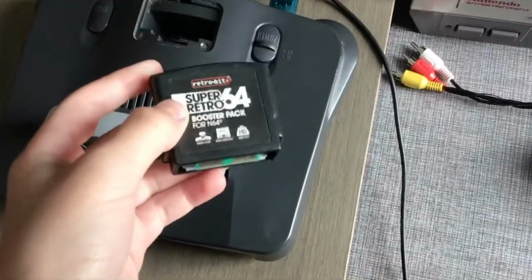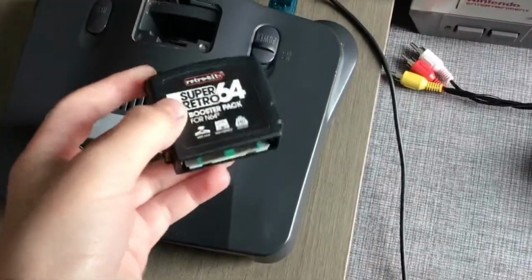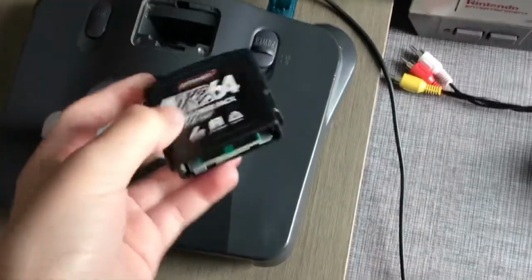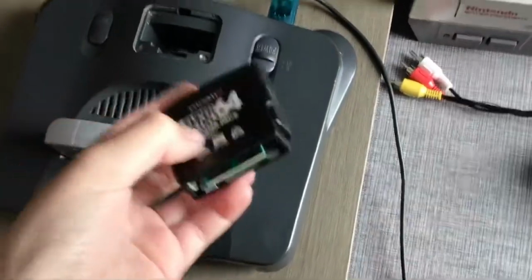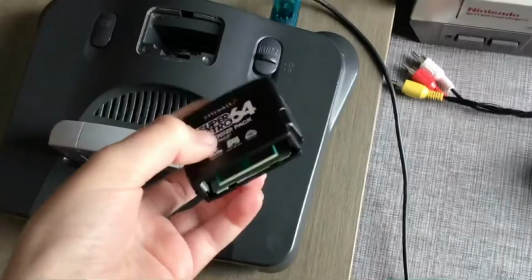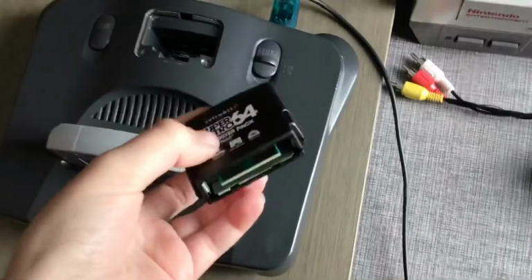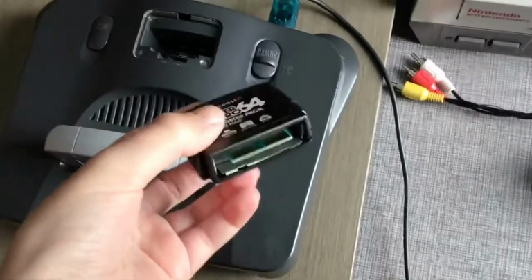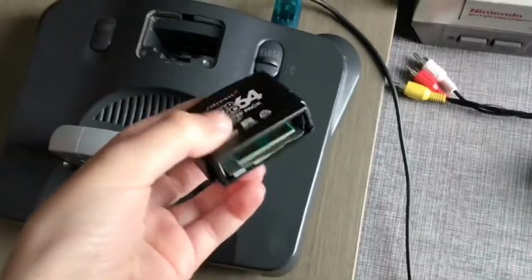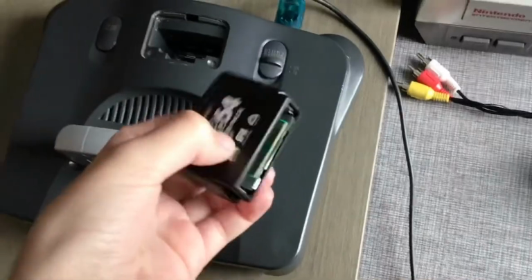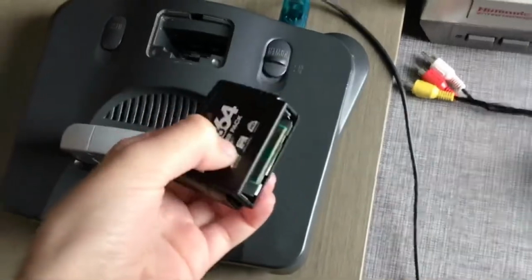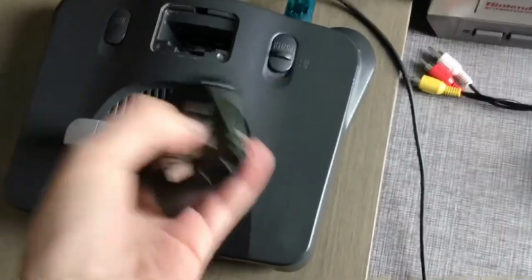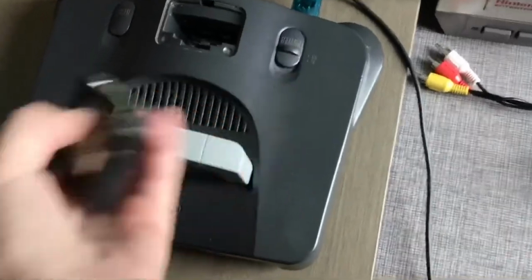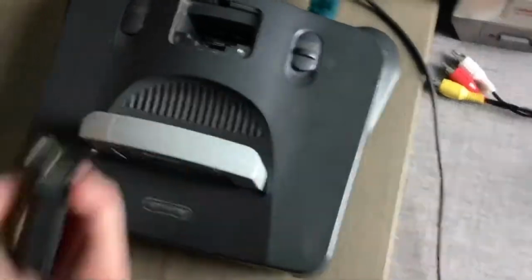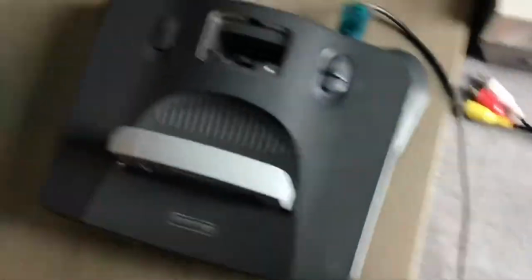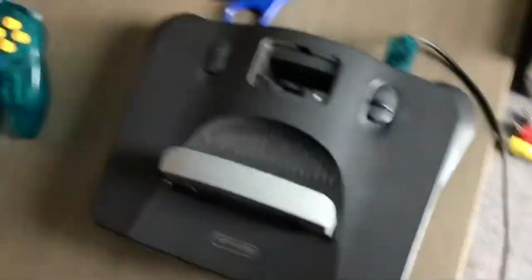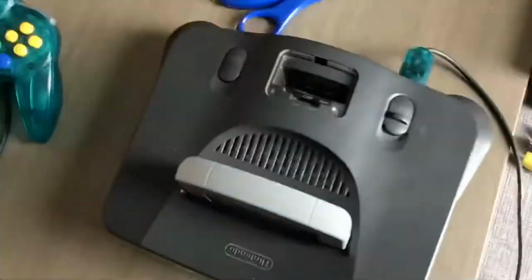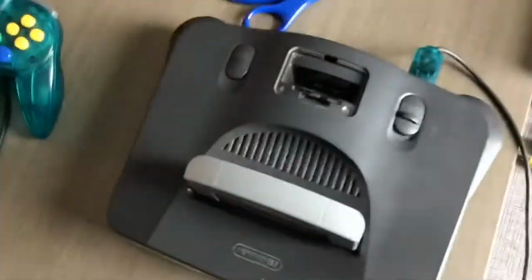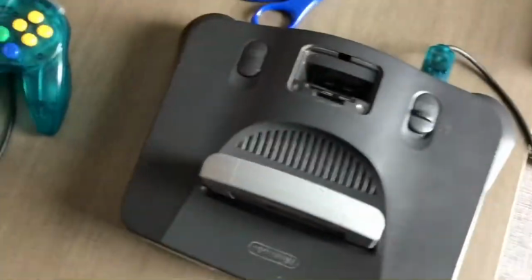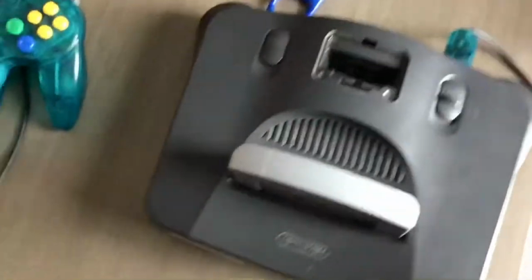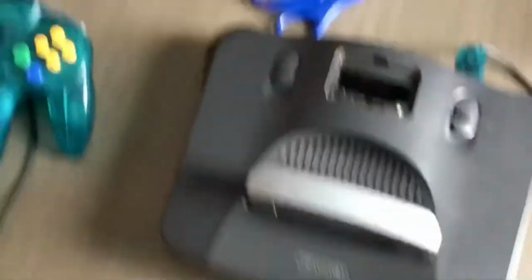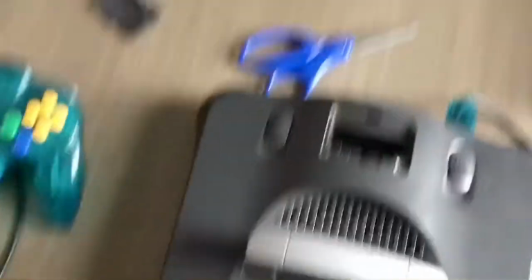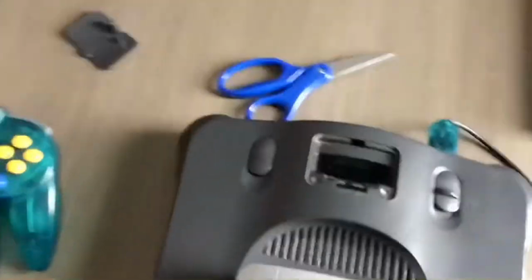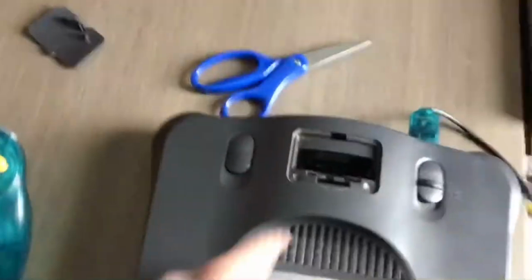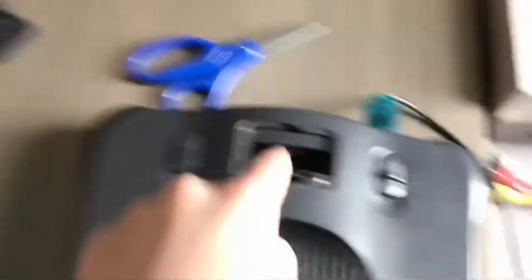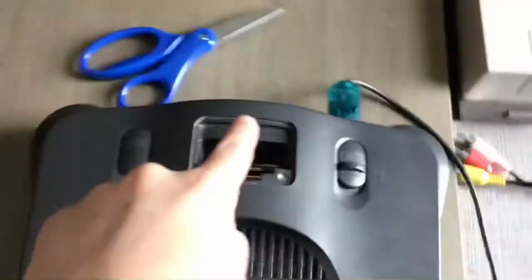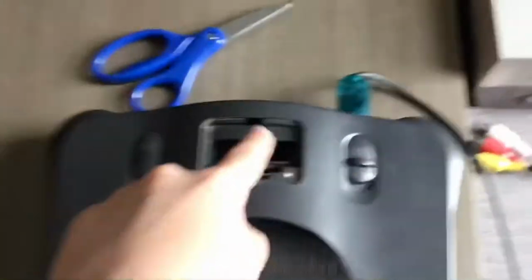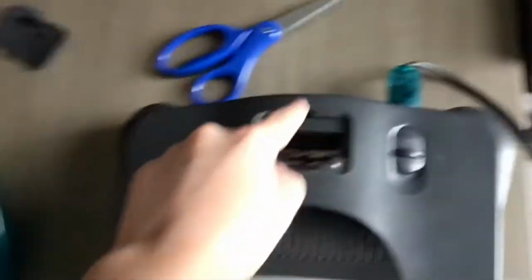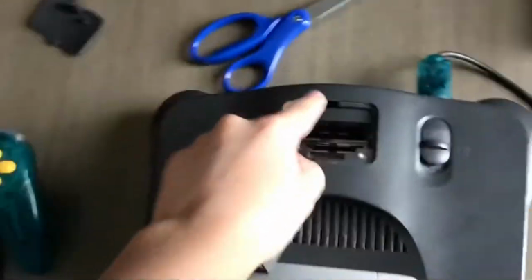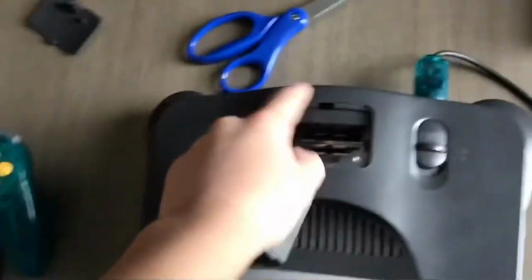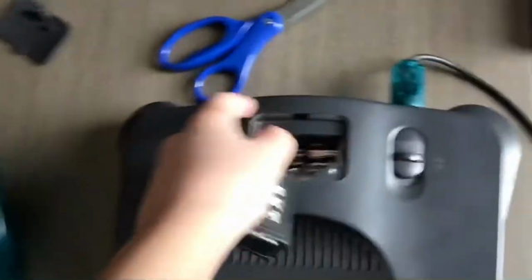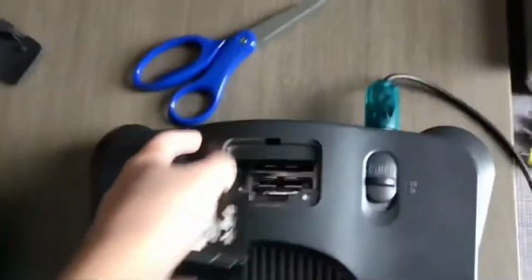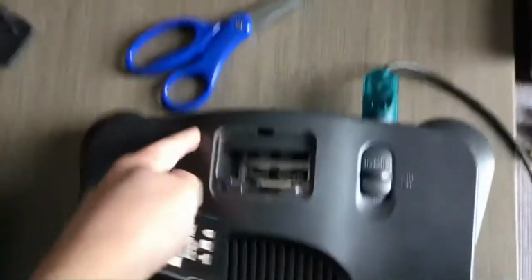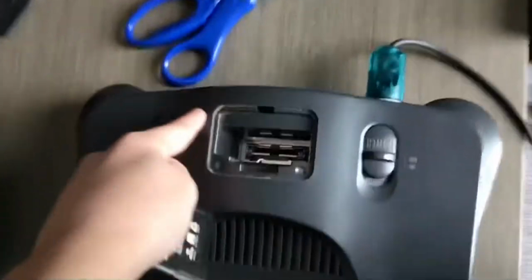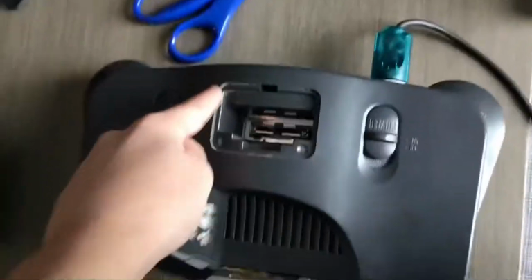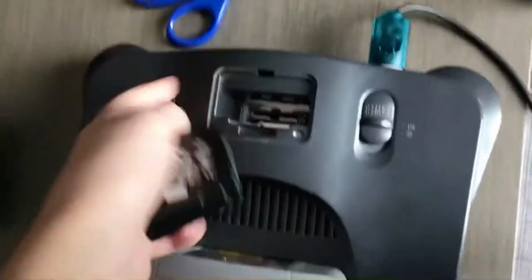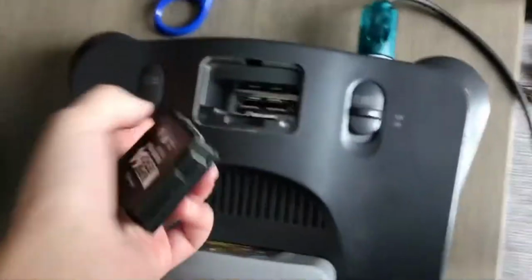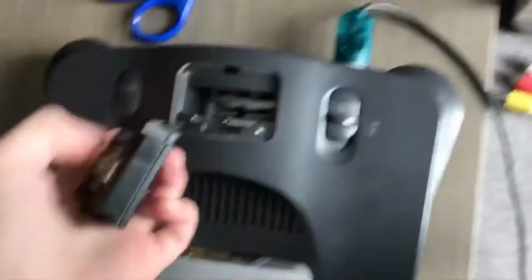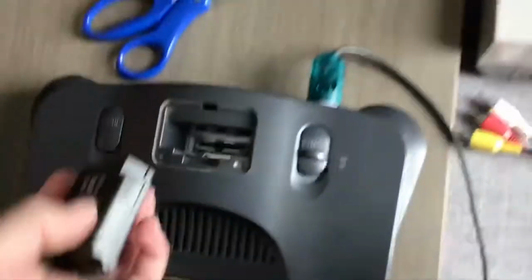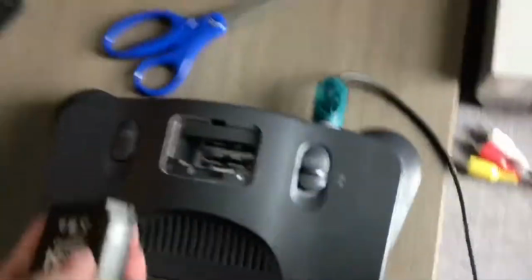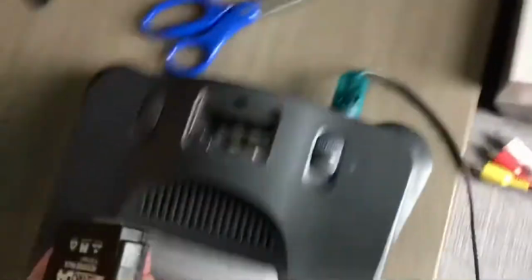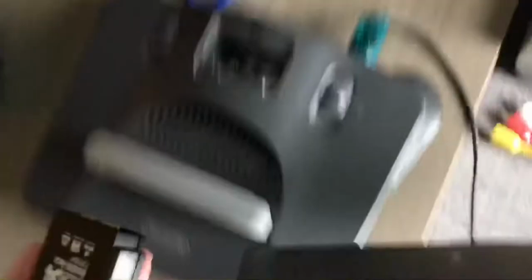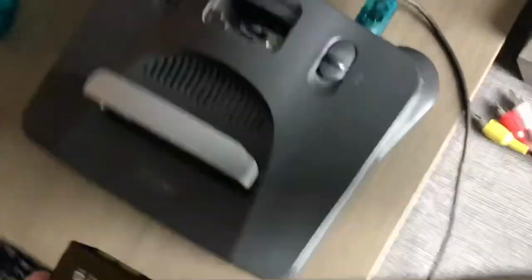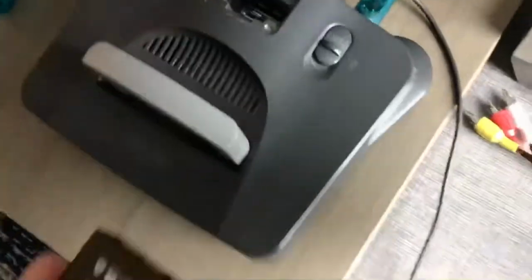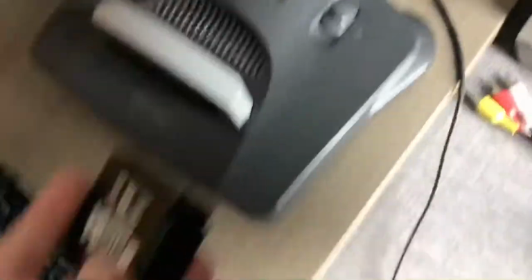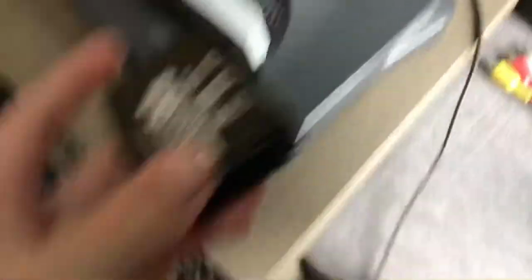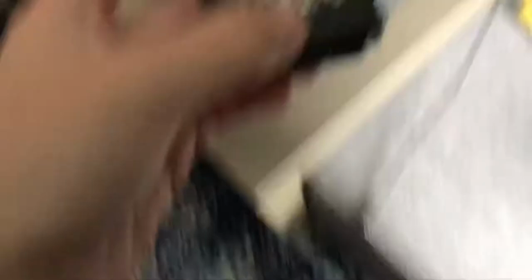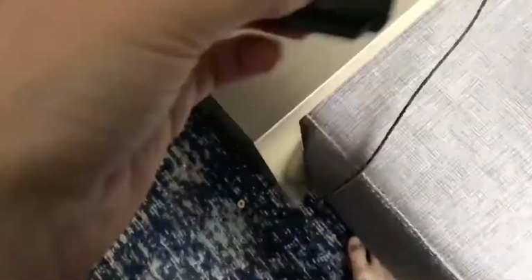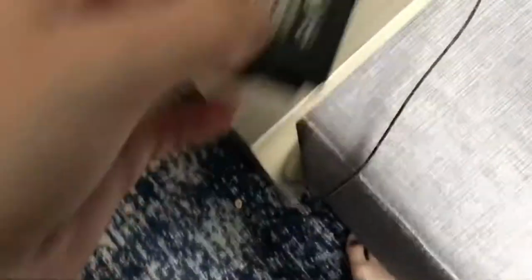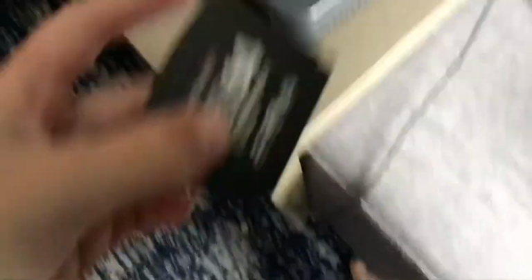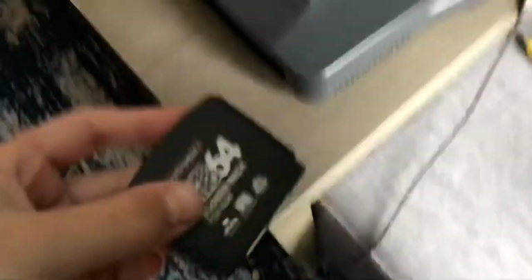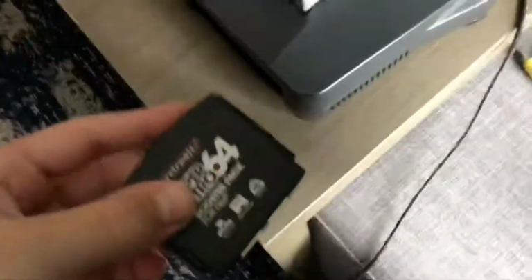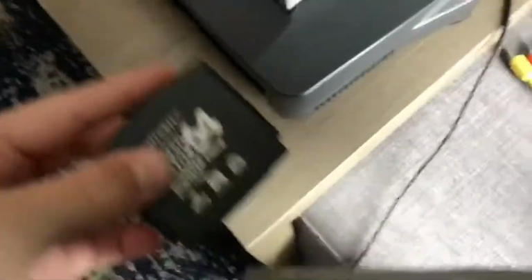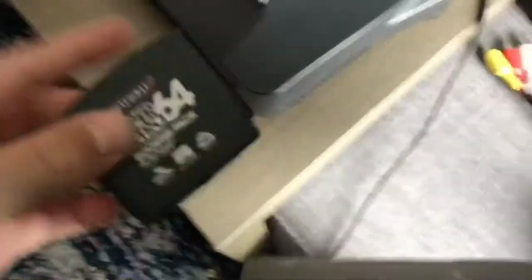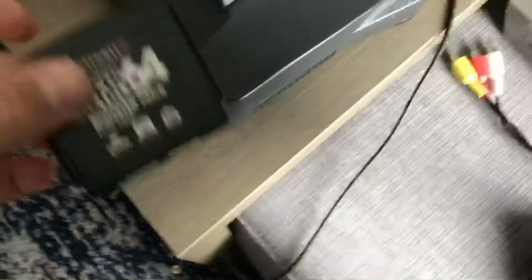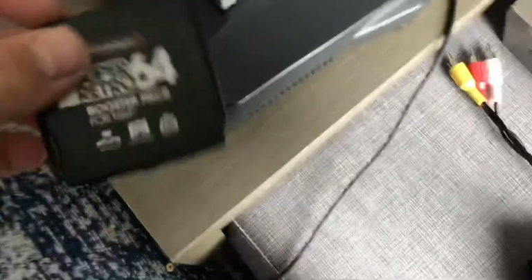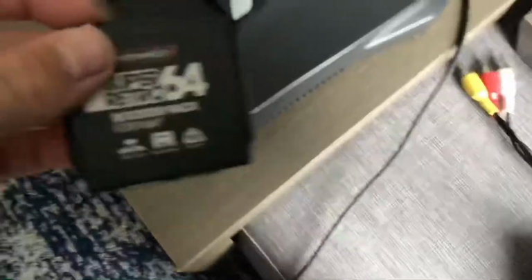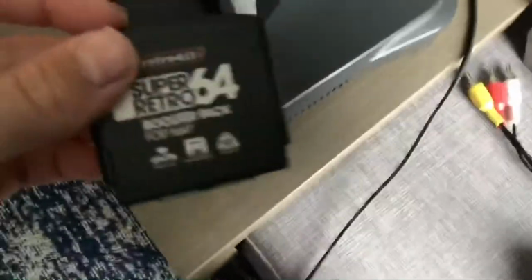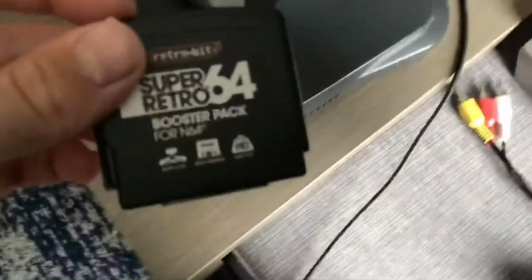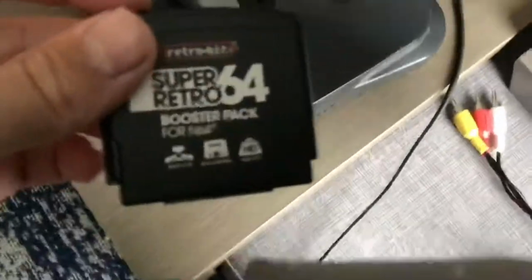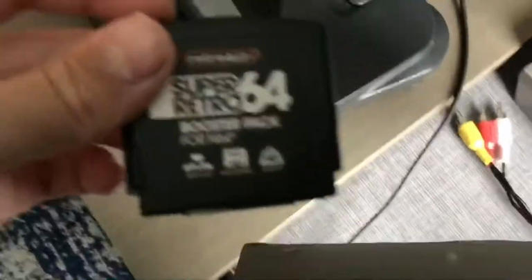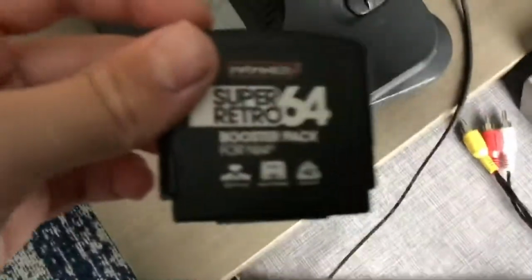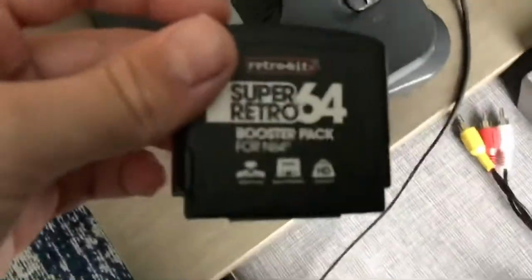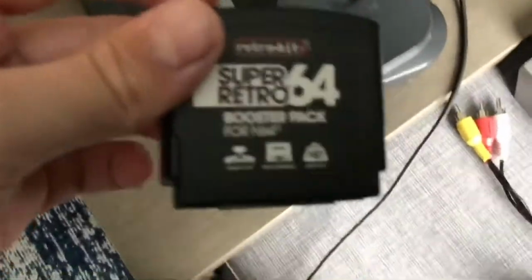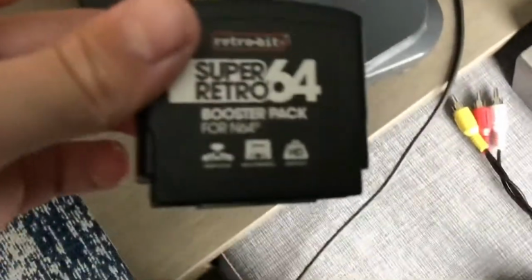So if the console doesn't work, try looking if there's an expansion pack or a jumper pack.